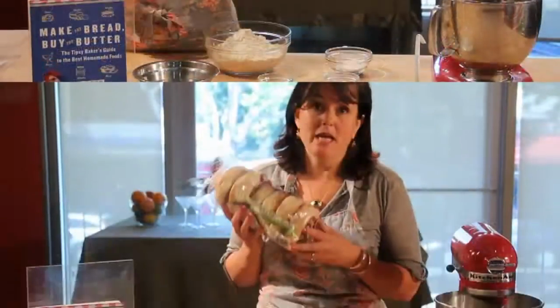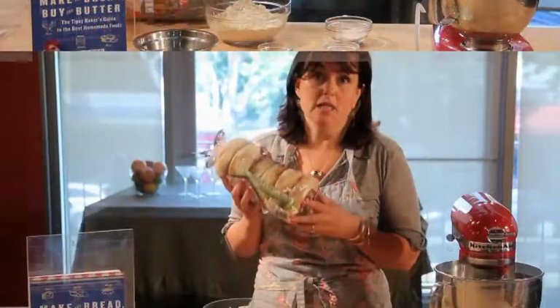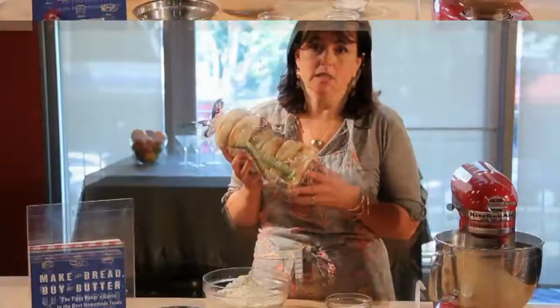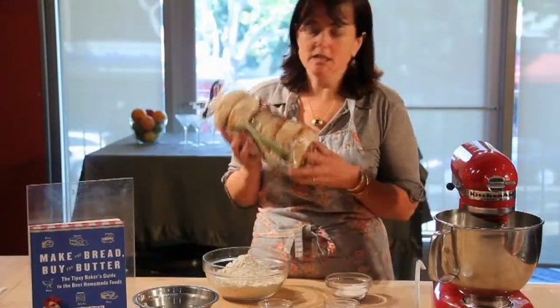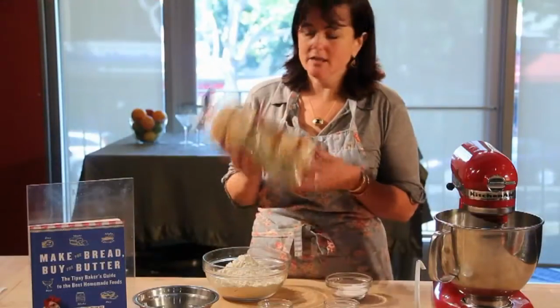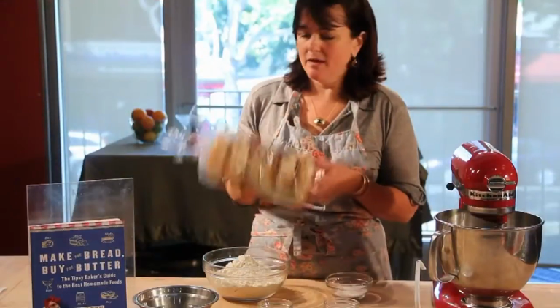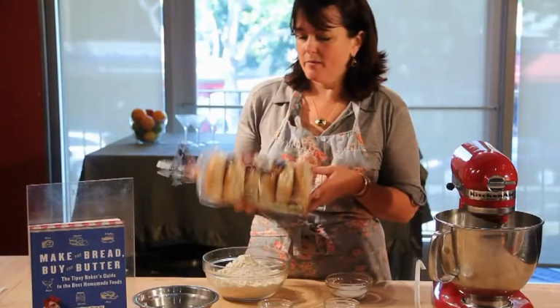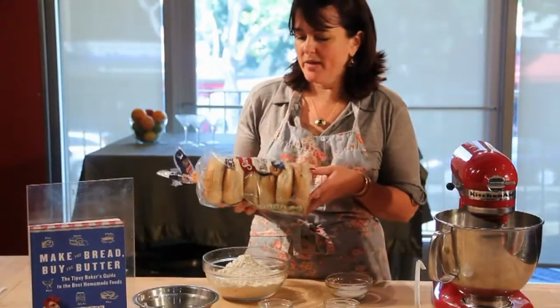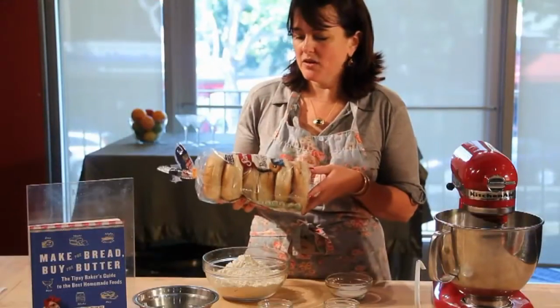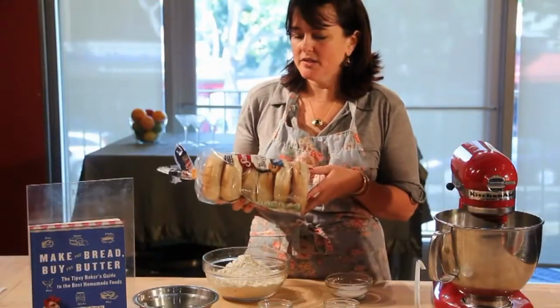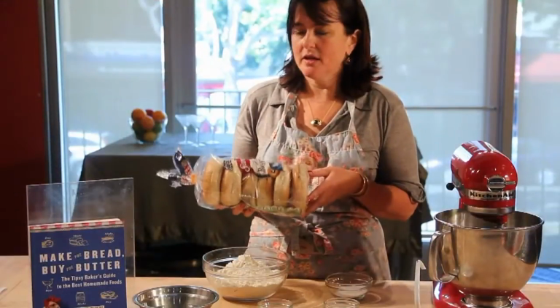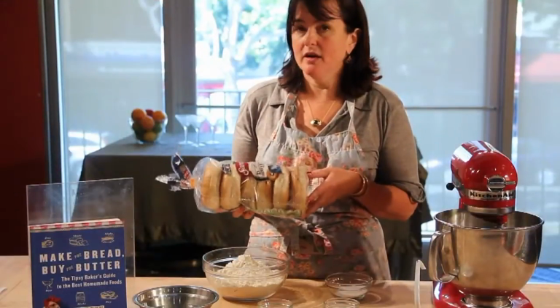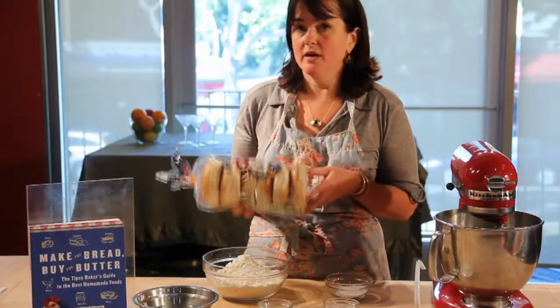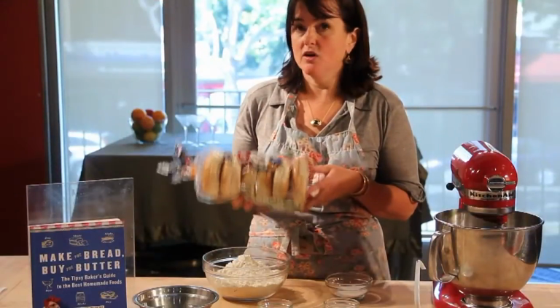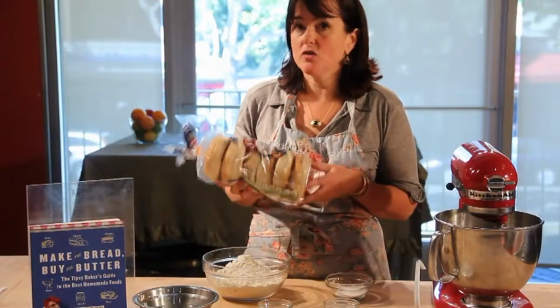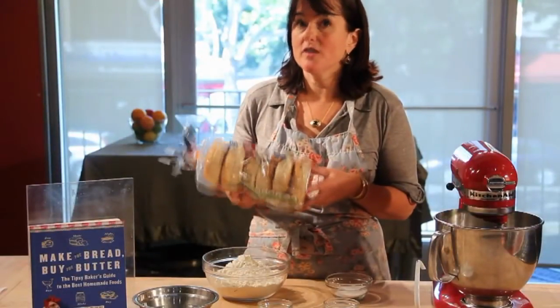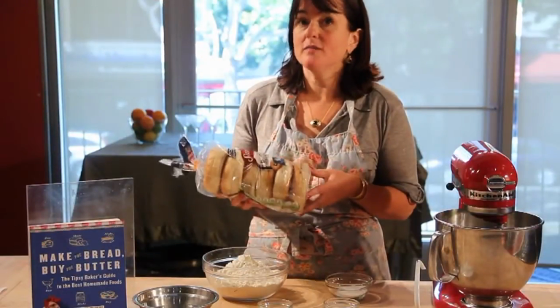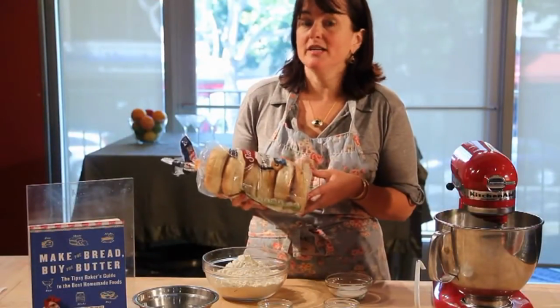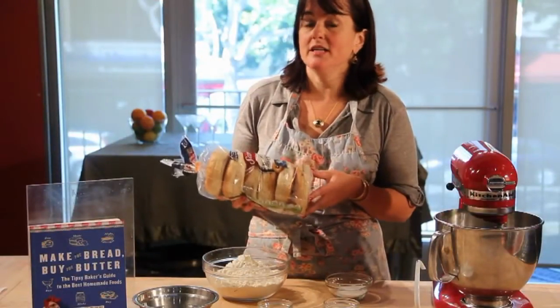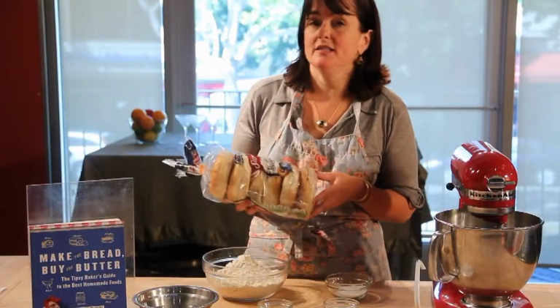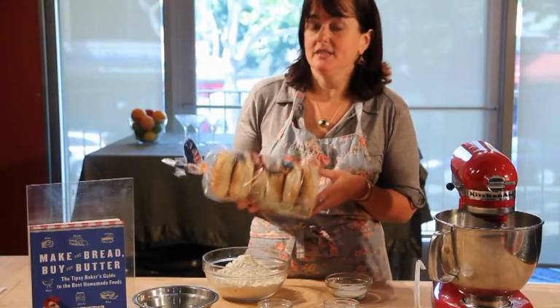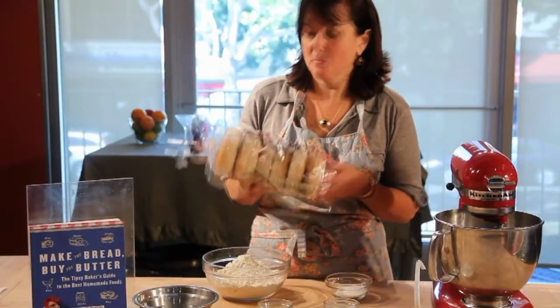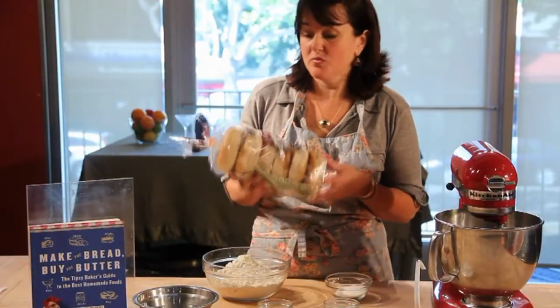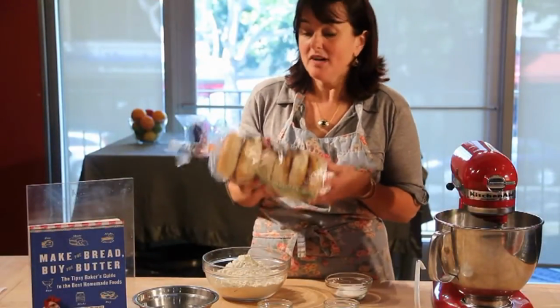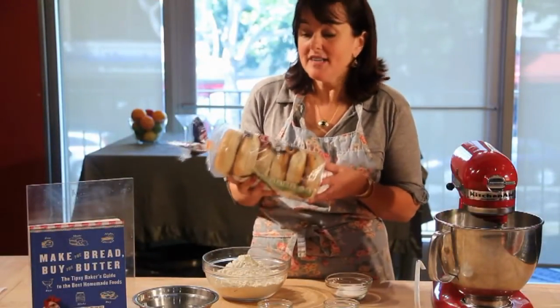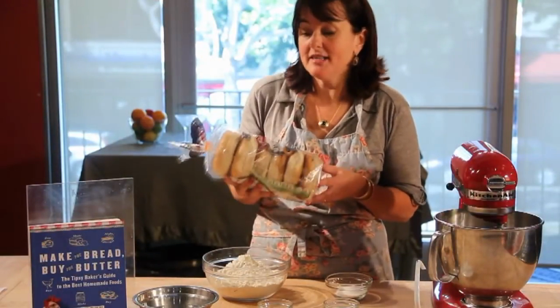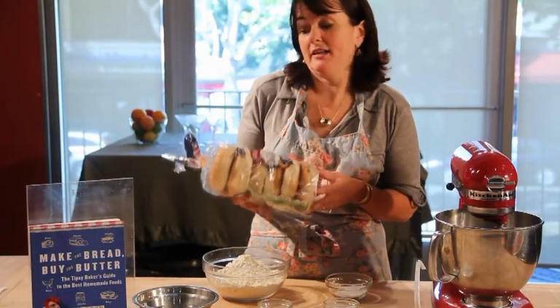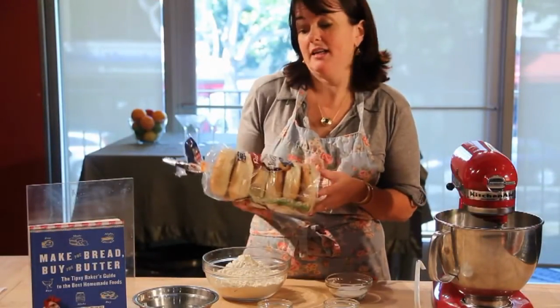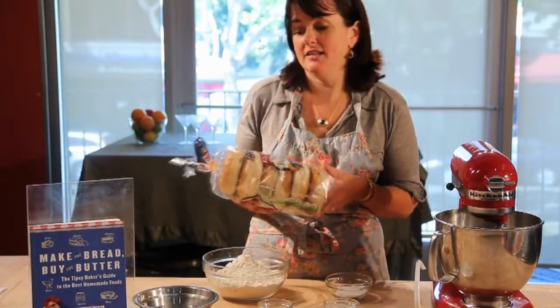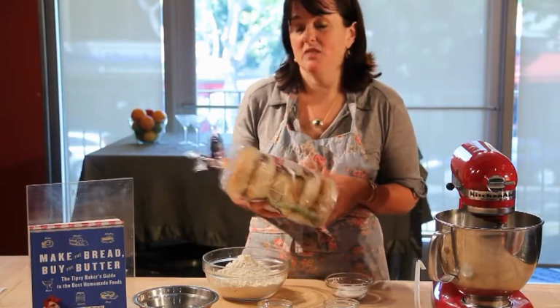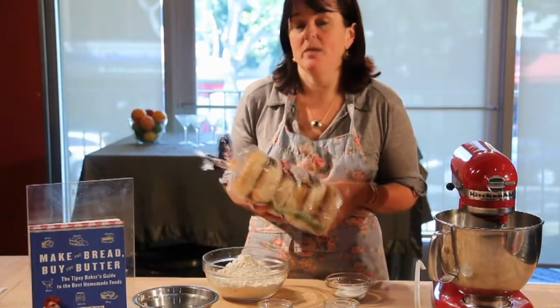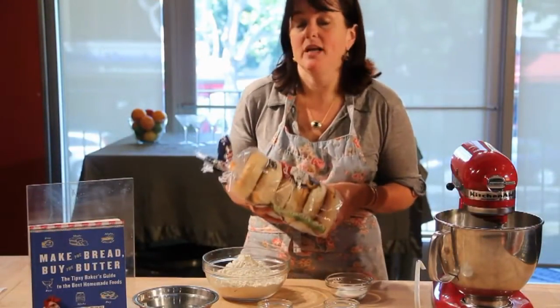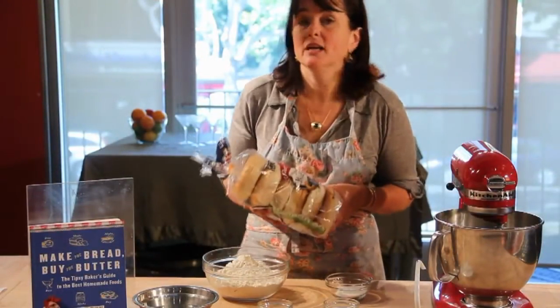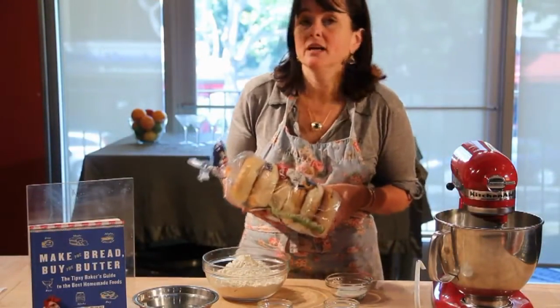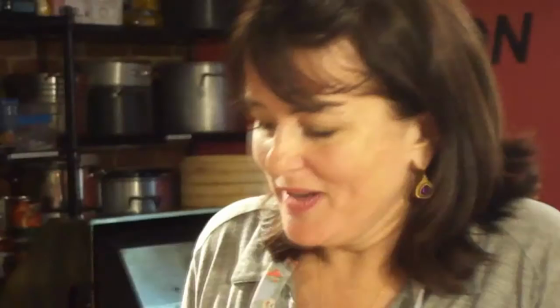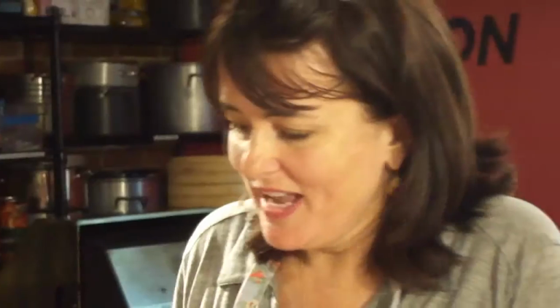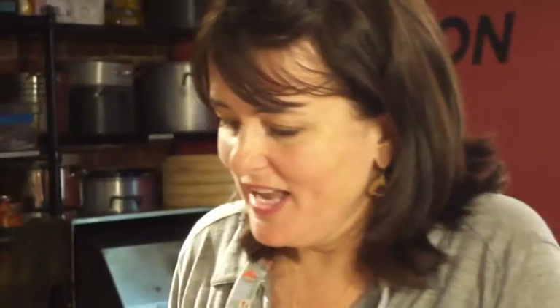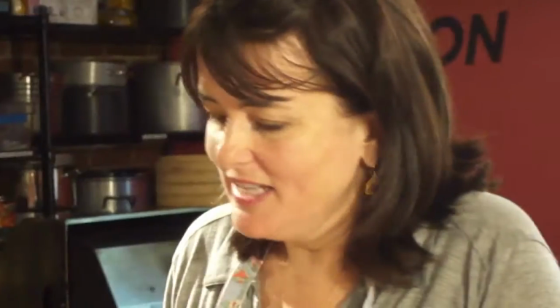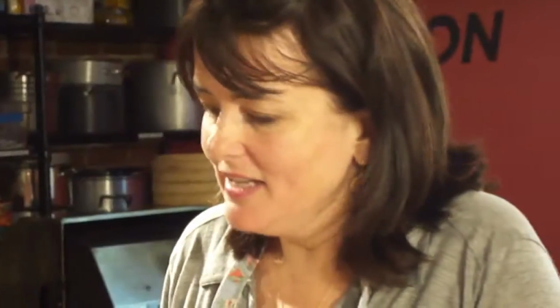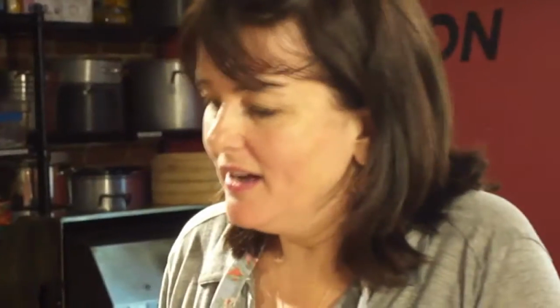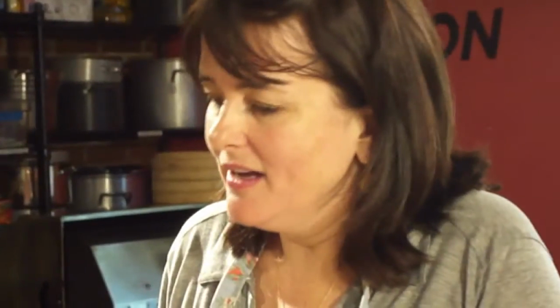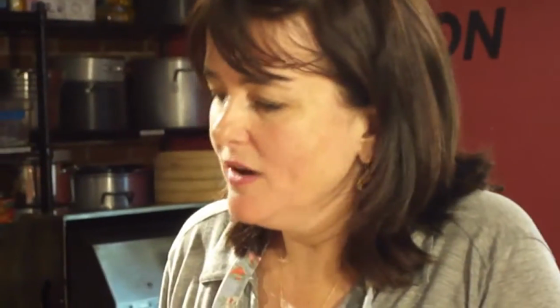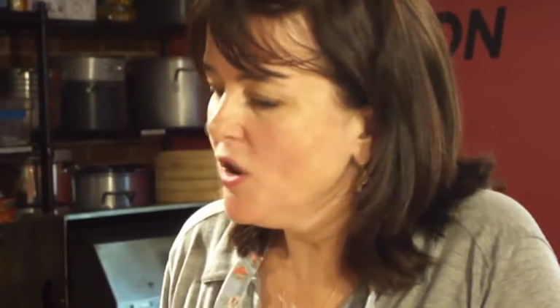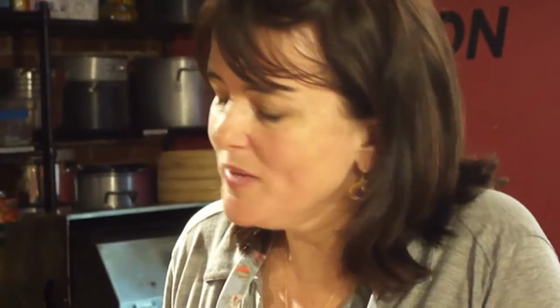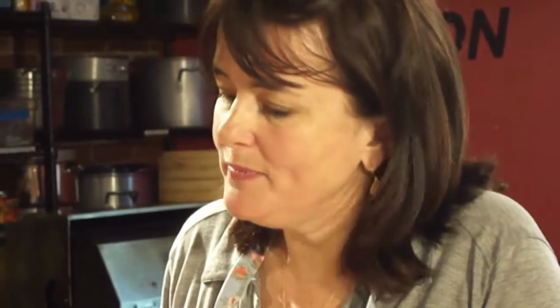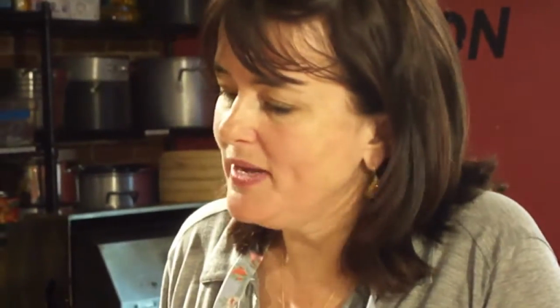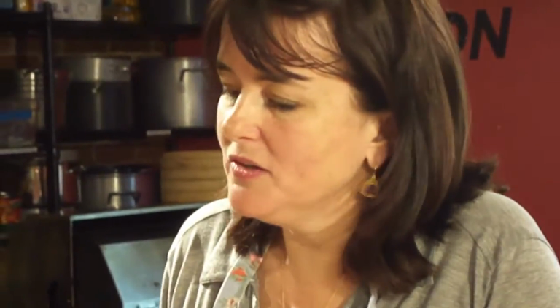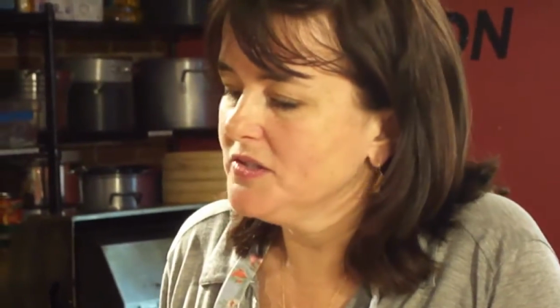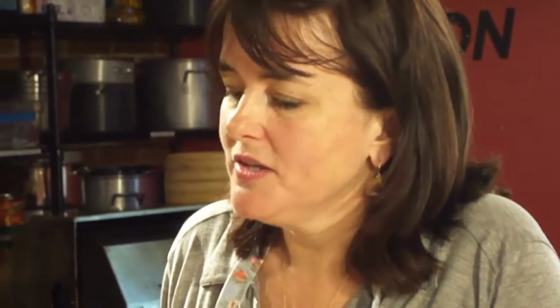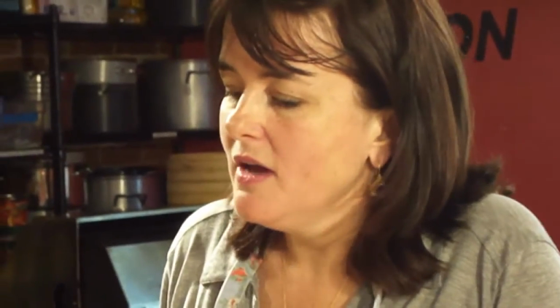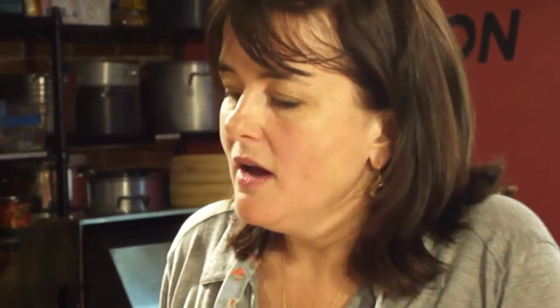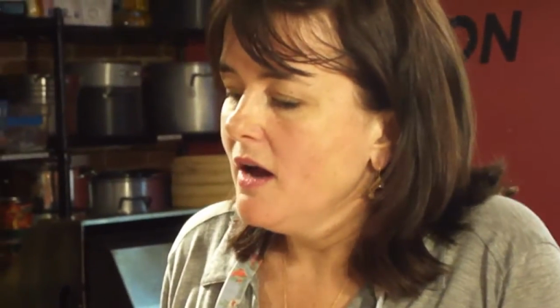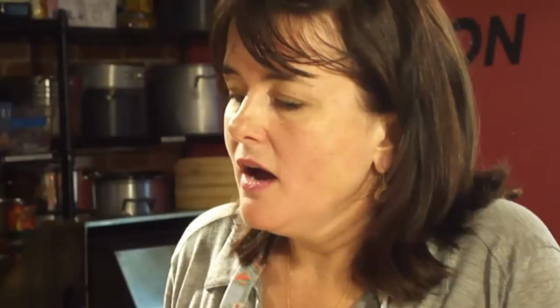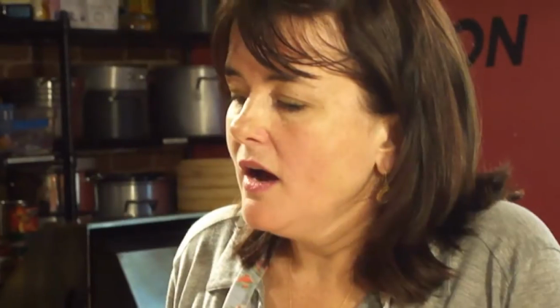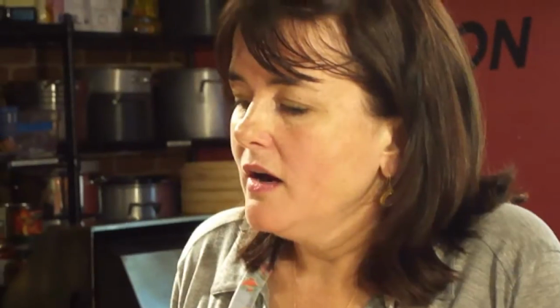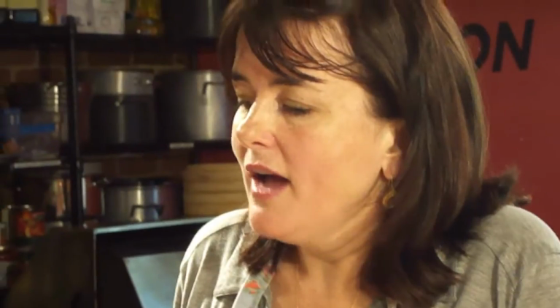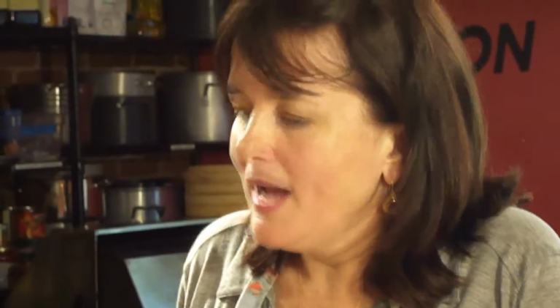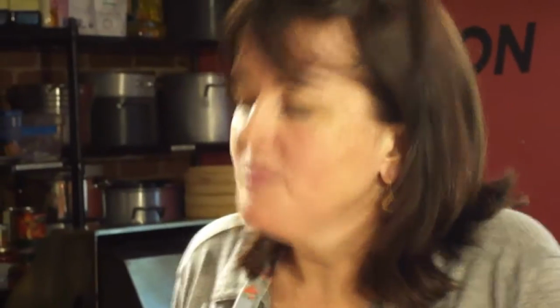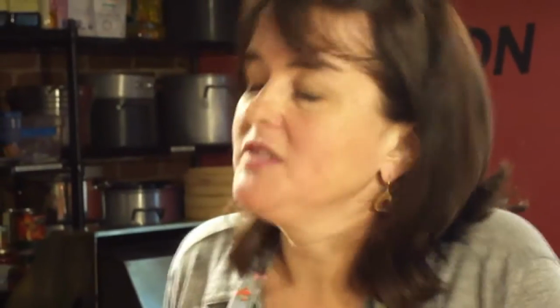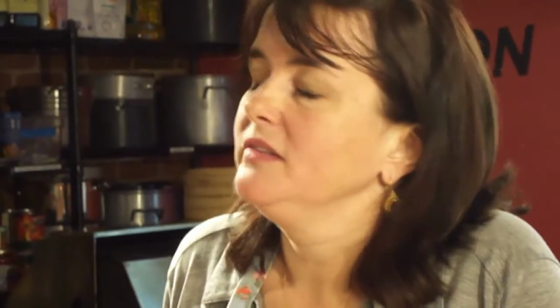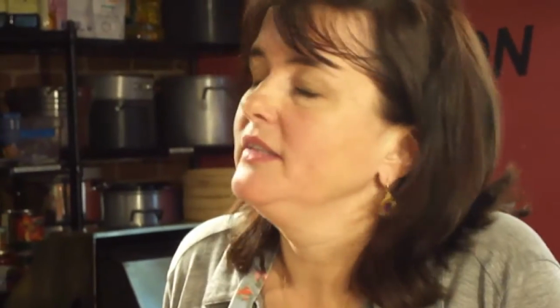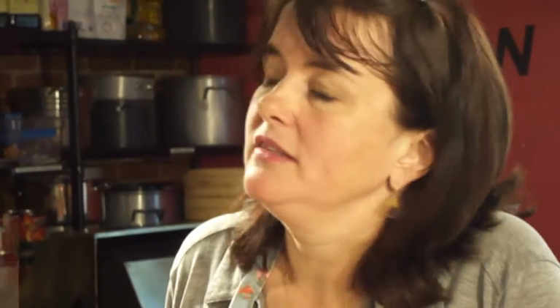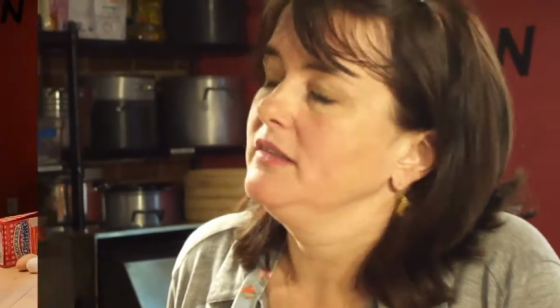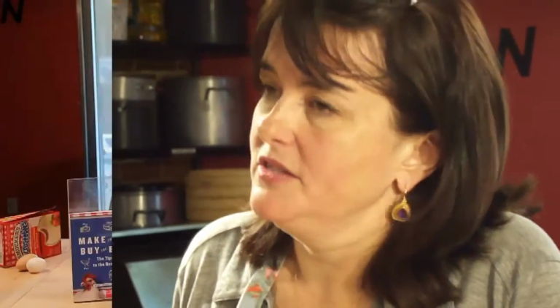Bagels. Bagels are incredibly easy, surprisingly easy to make, and homemade bagels are absolutely delicious.